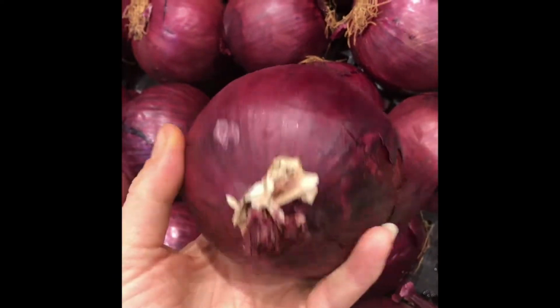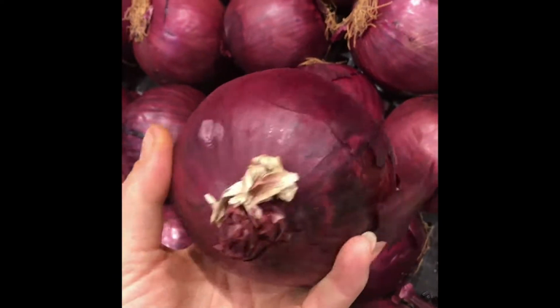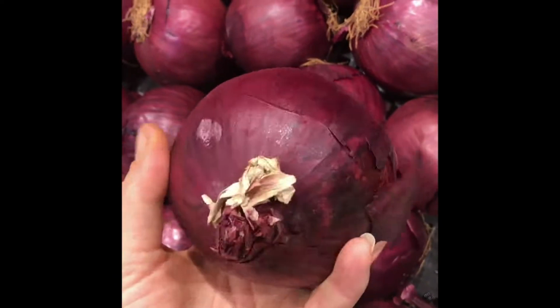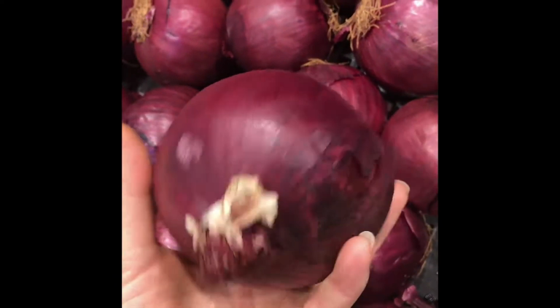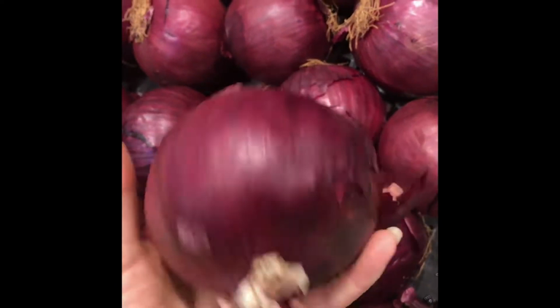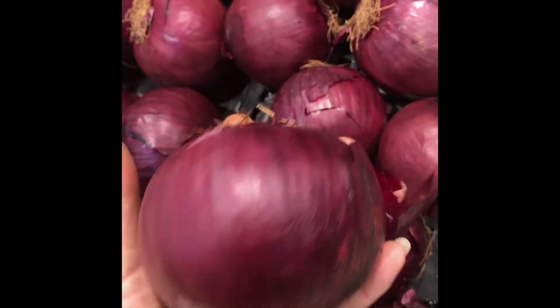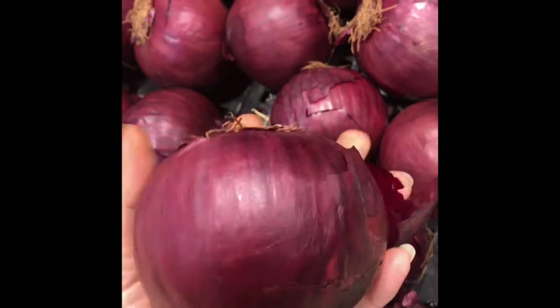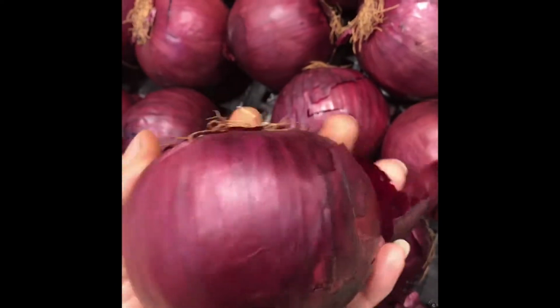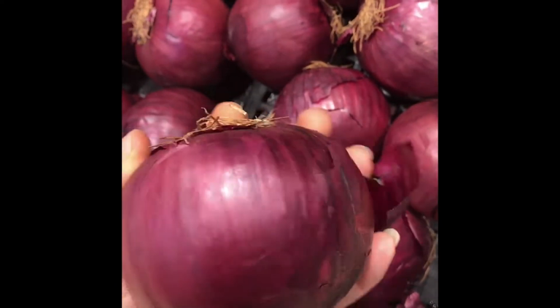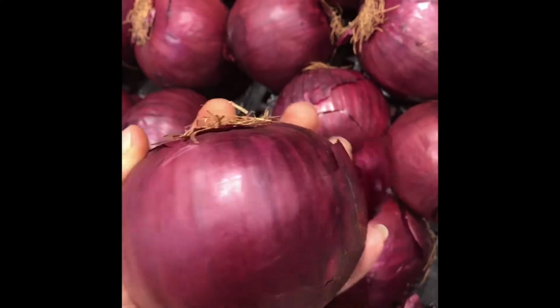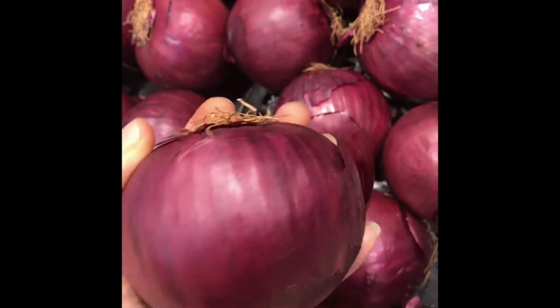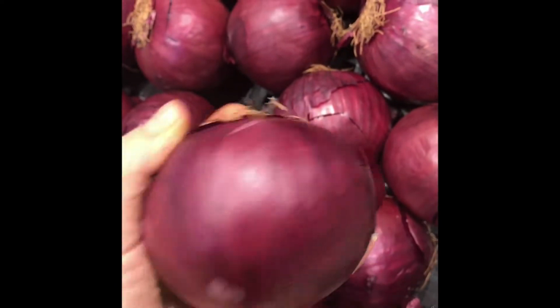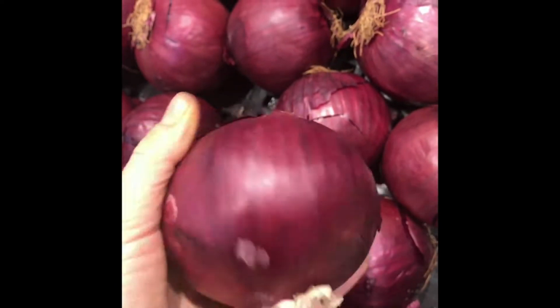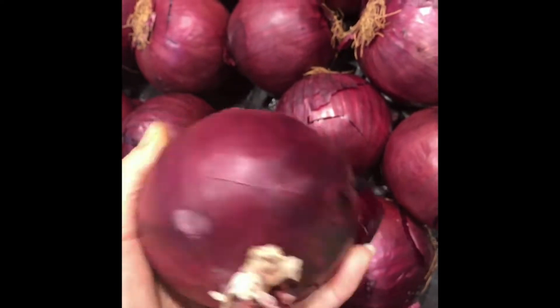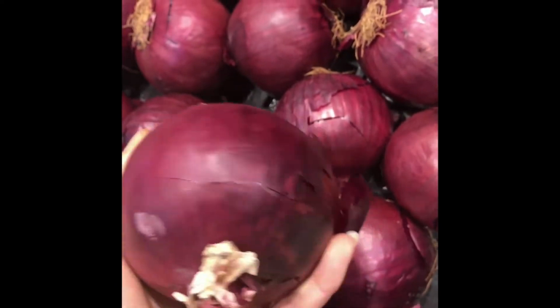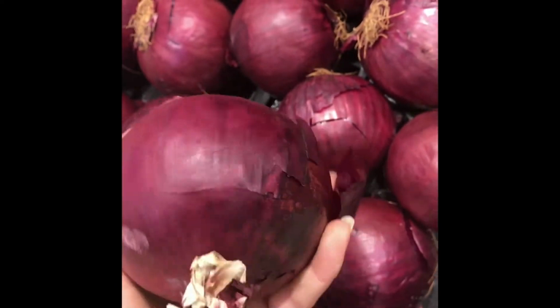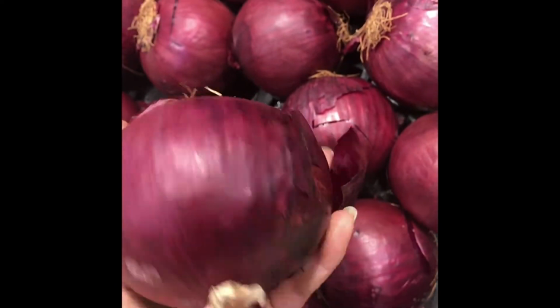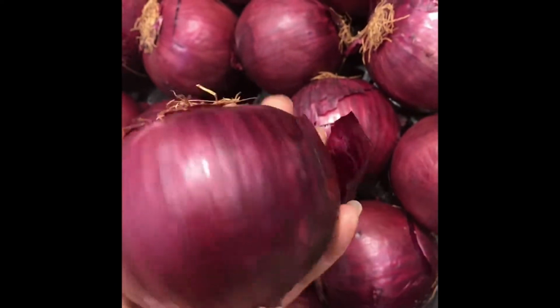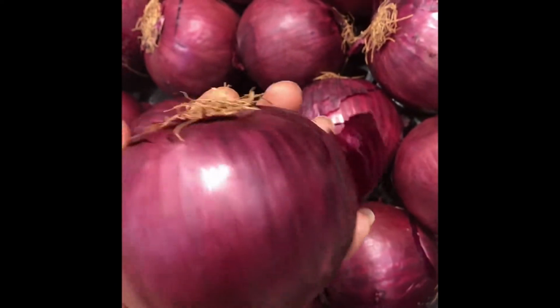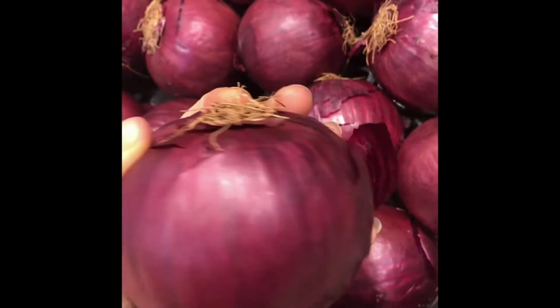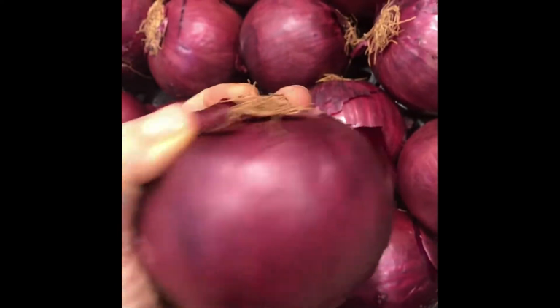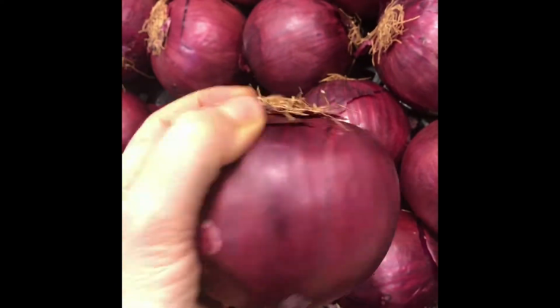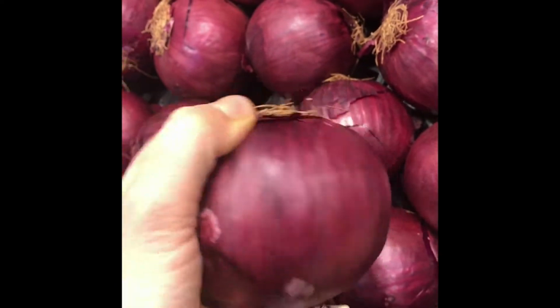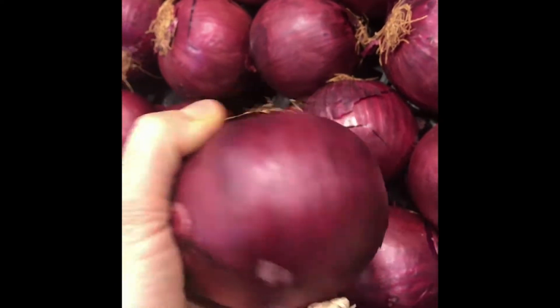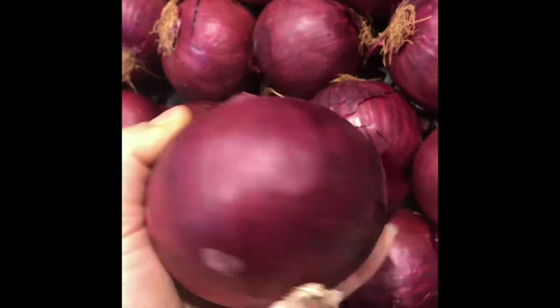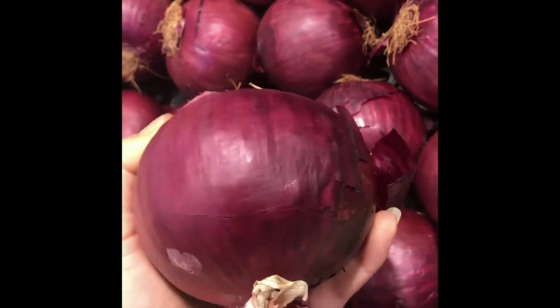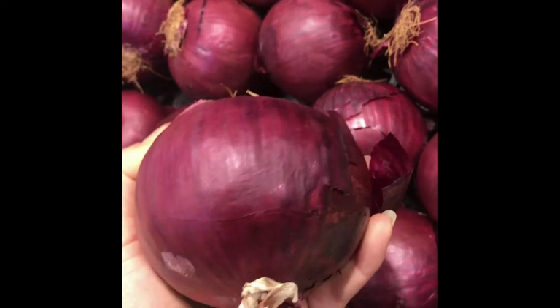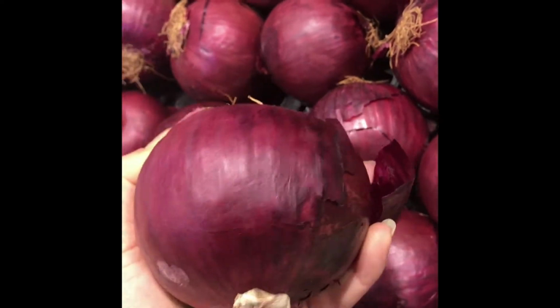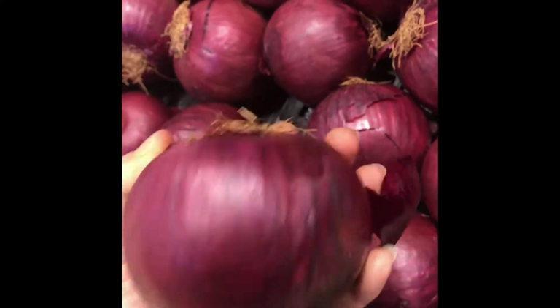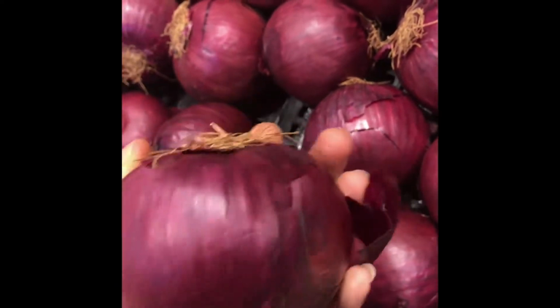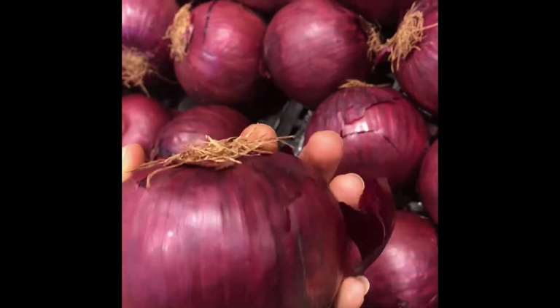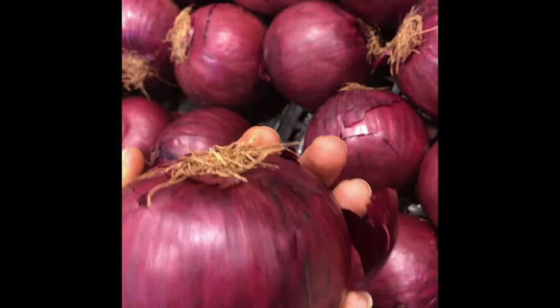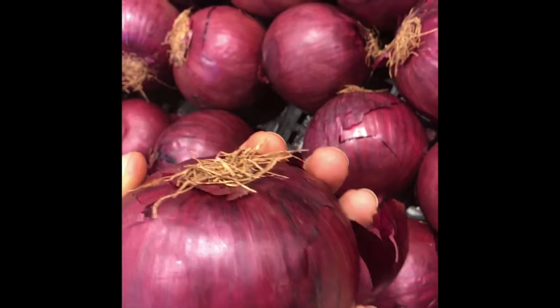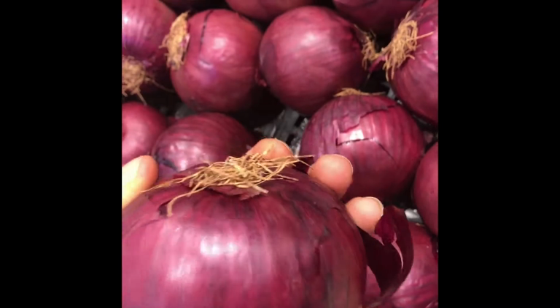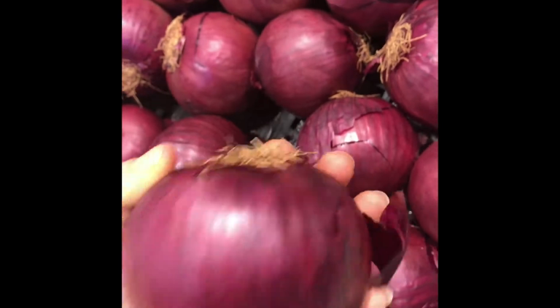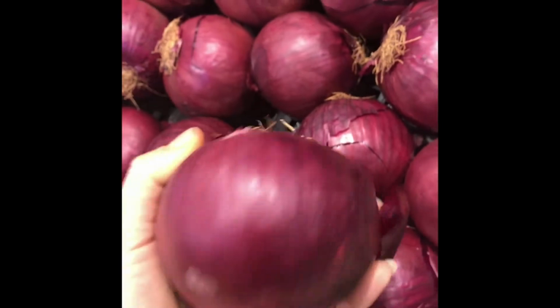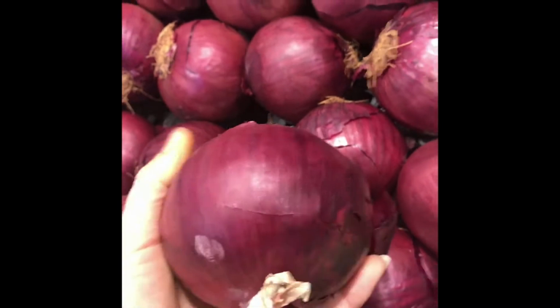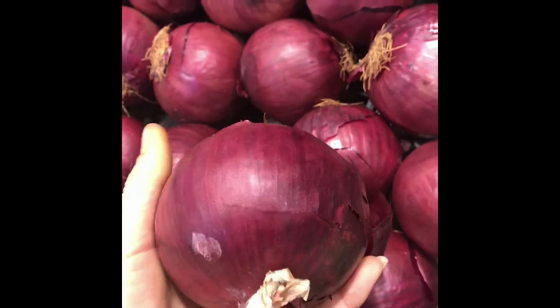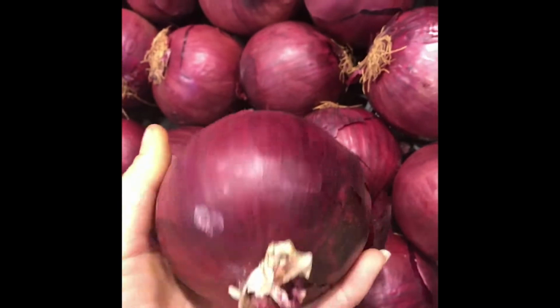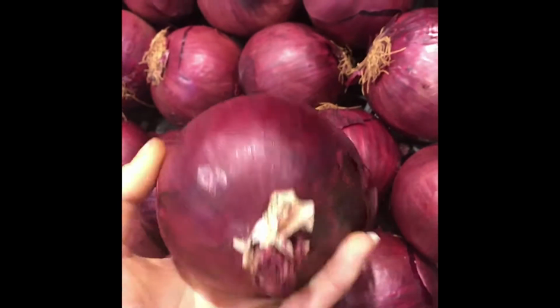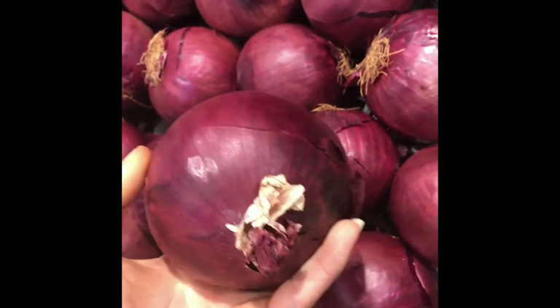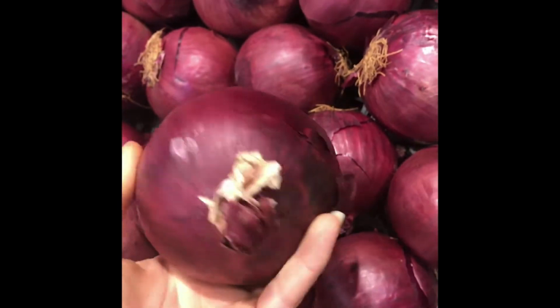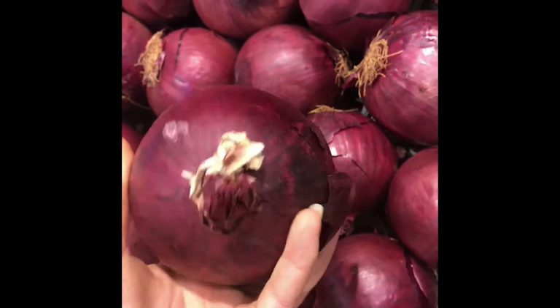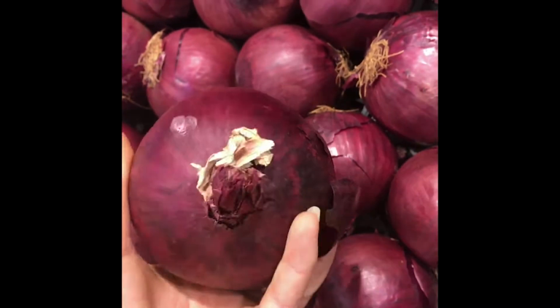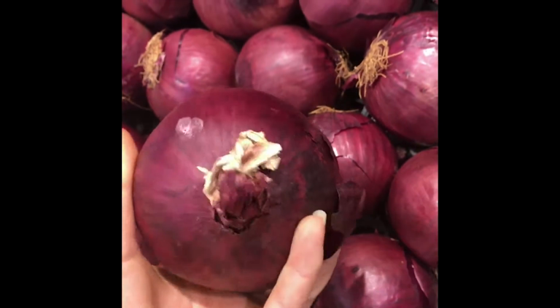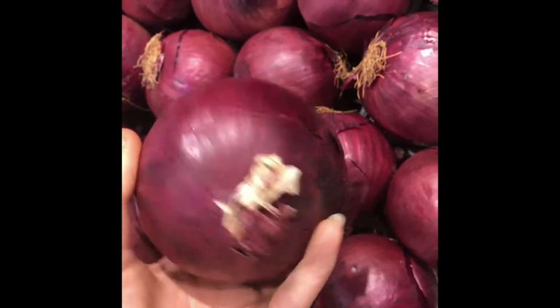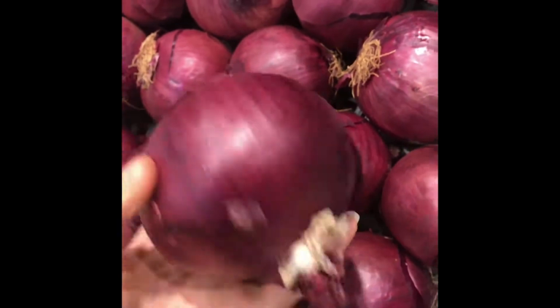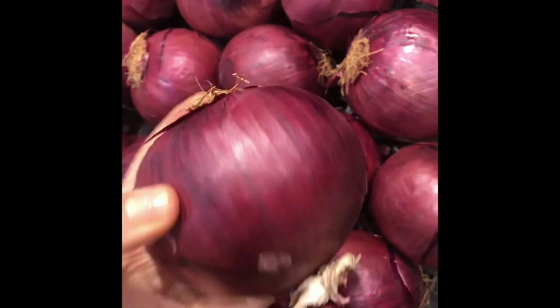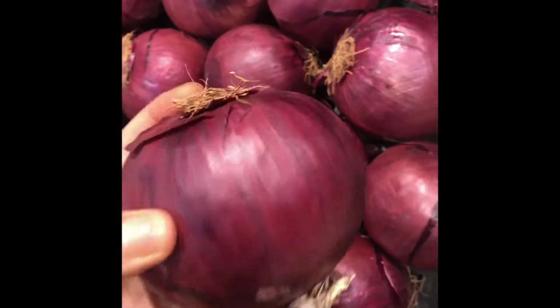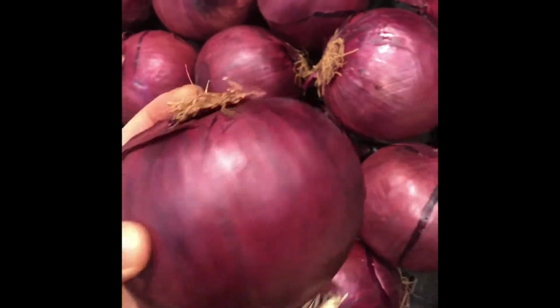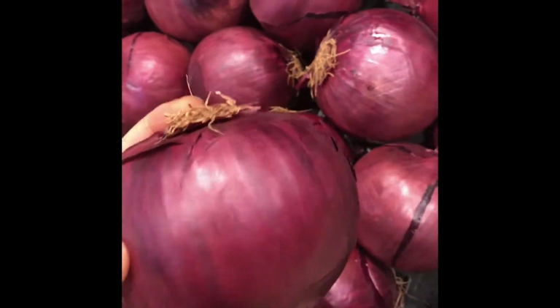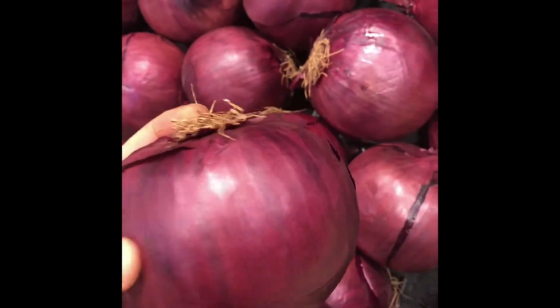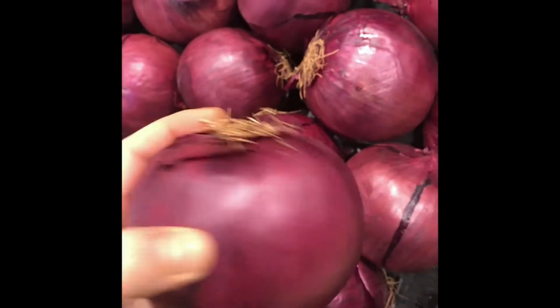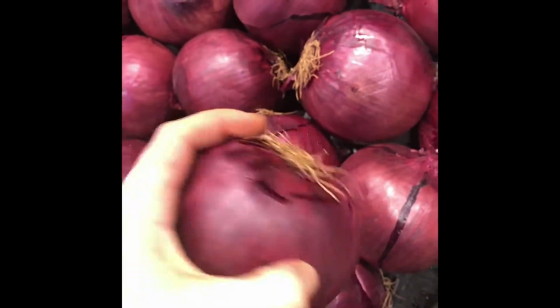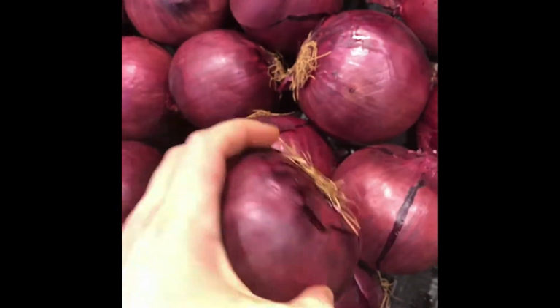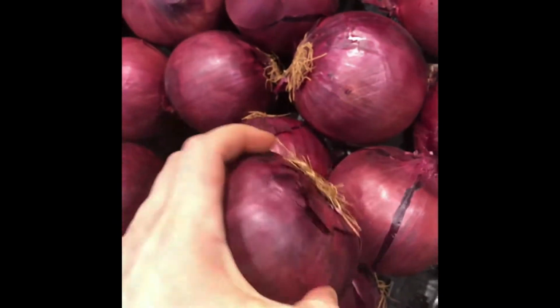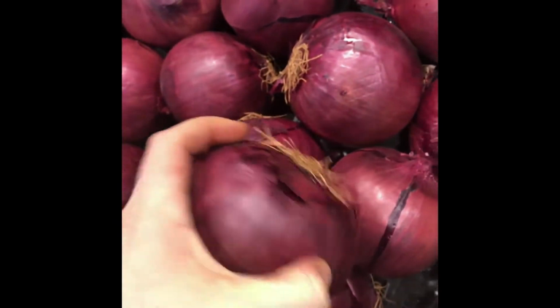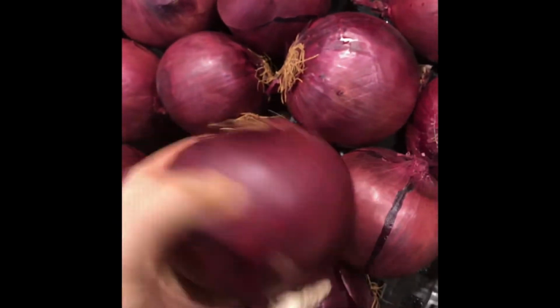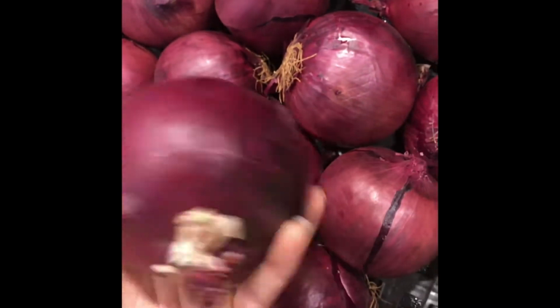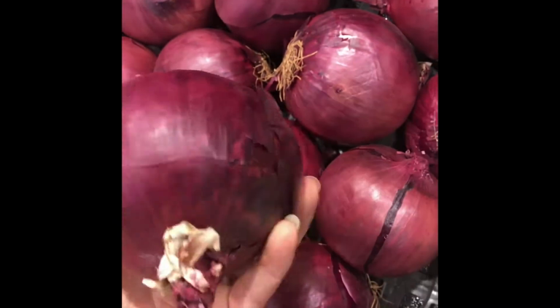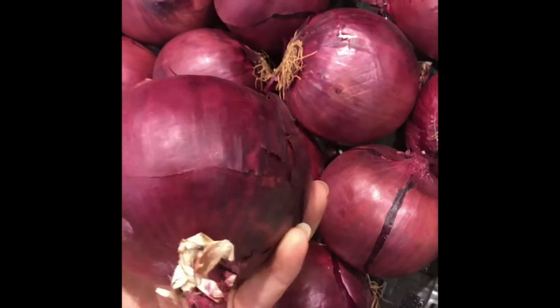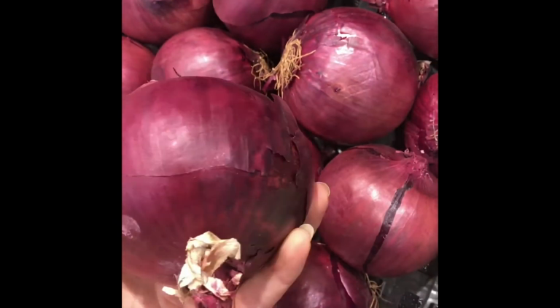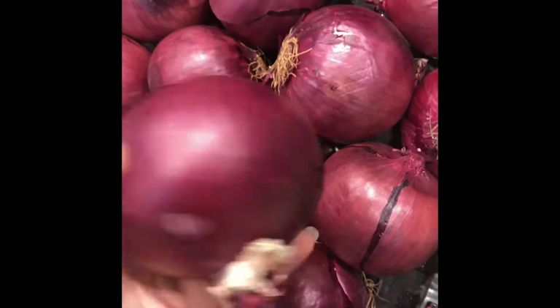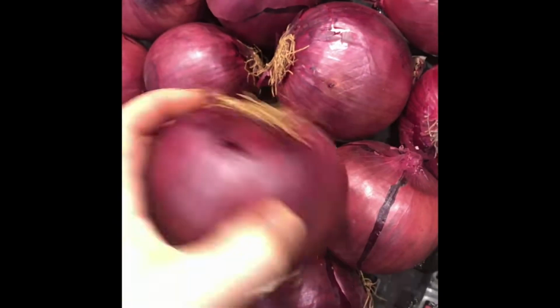I'm going to call this the biscuit section. The organic food here is really tidy. Oh, that's amazing.